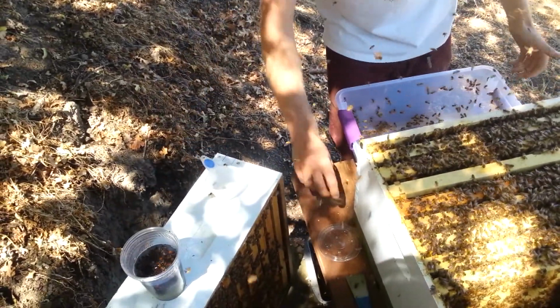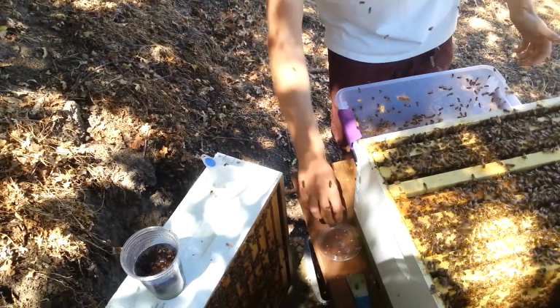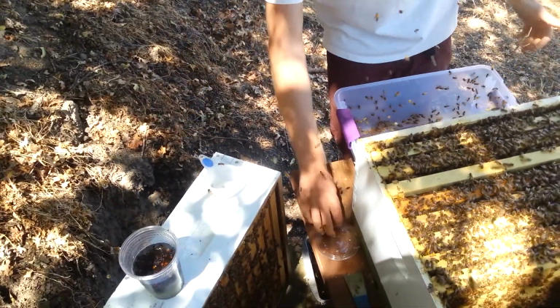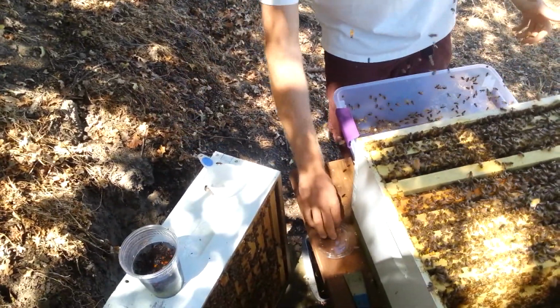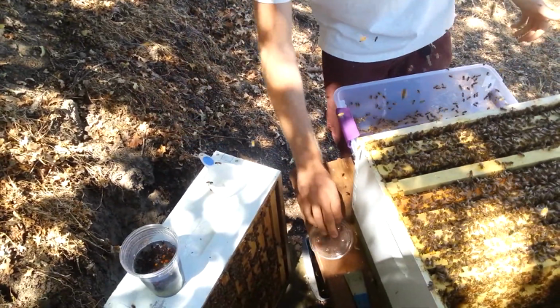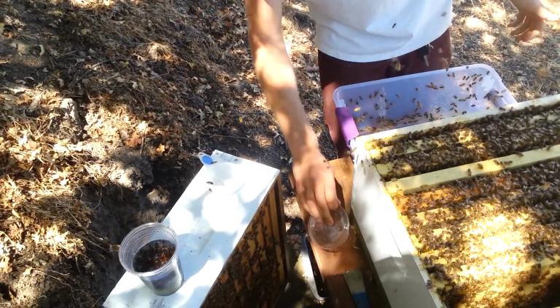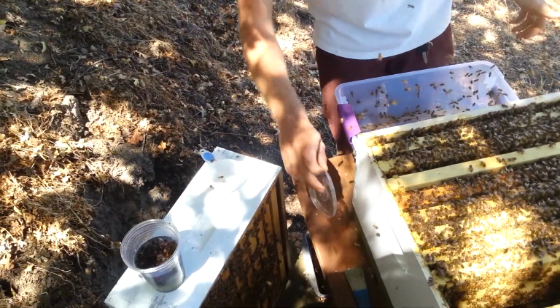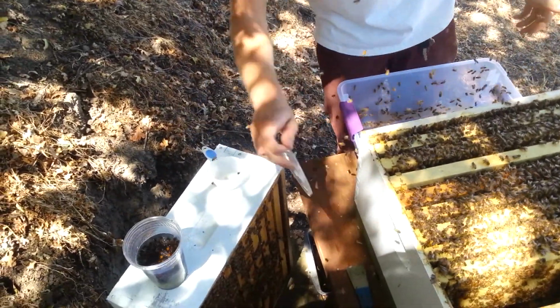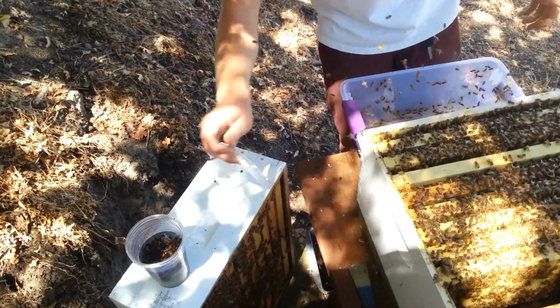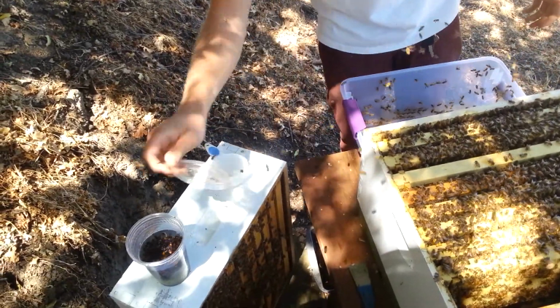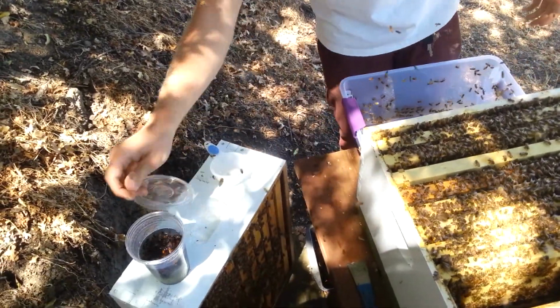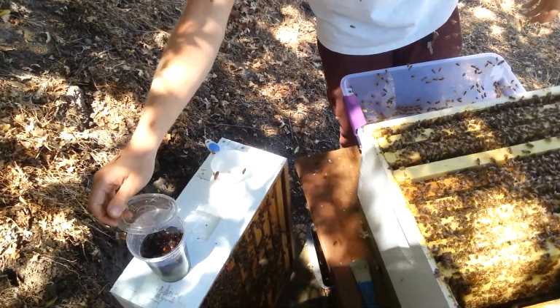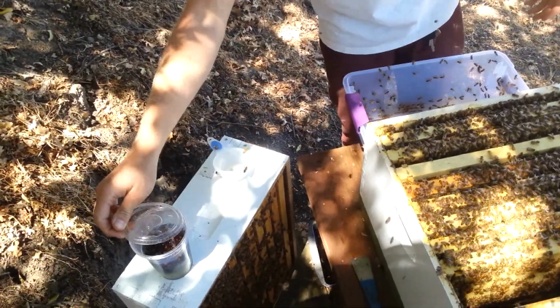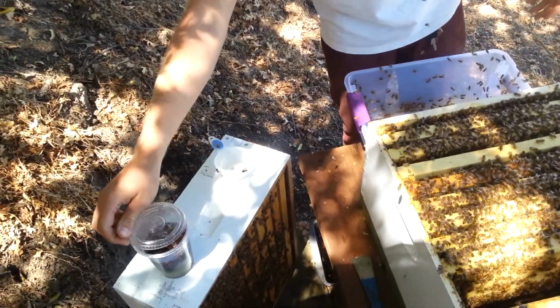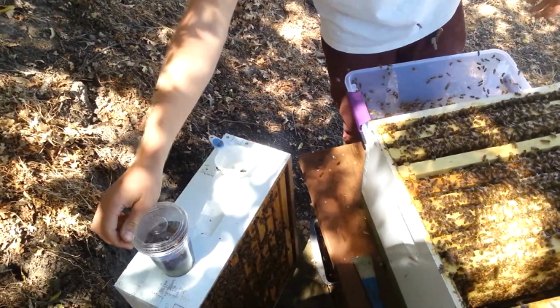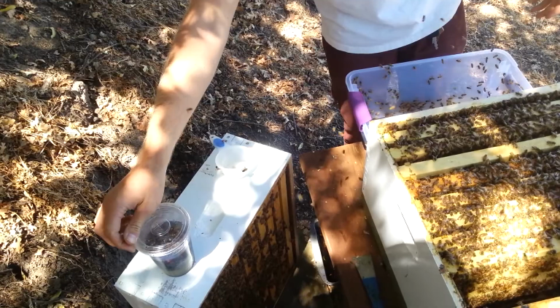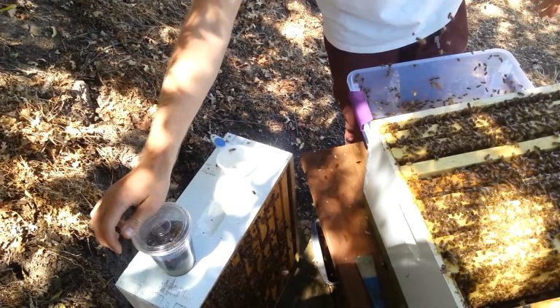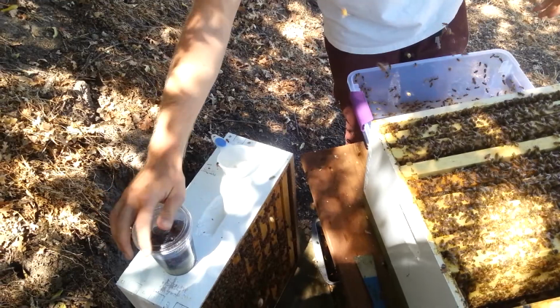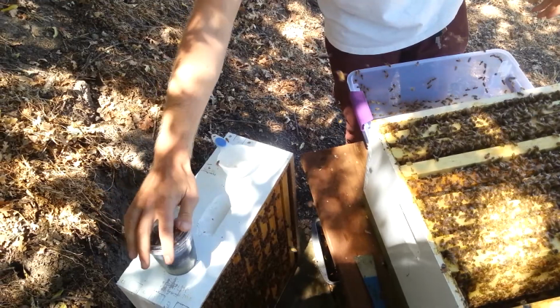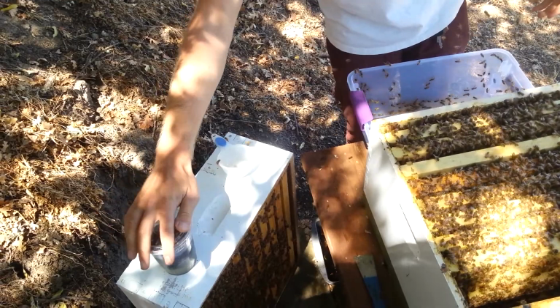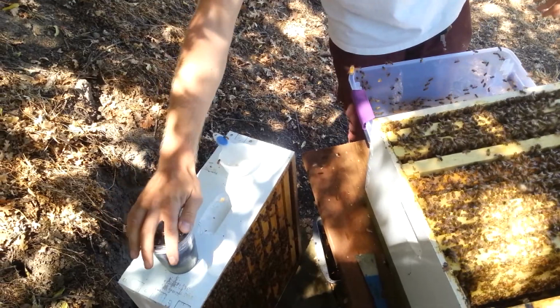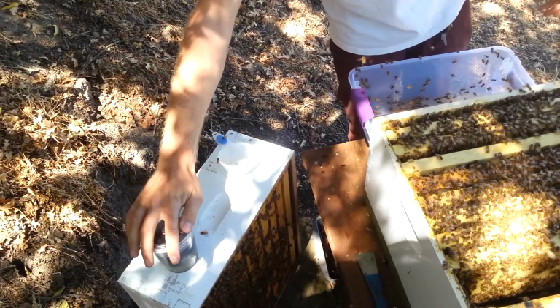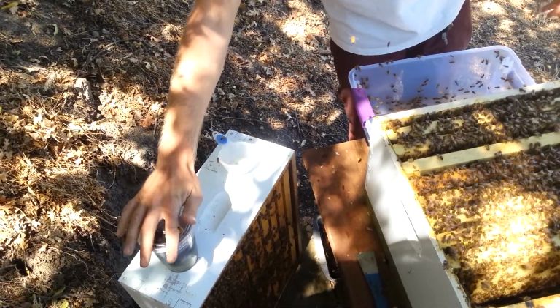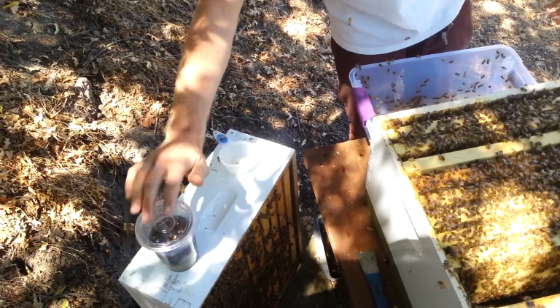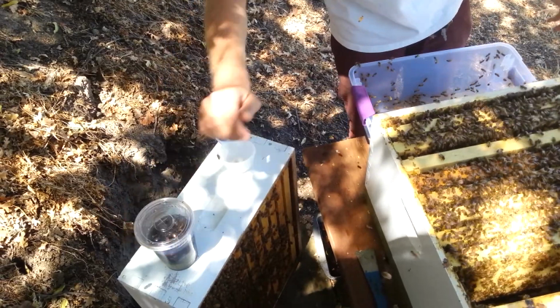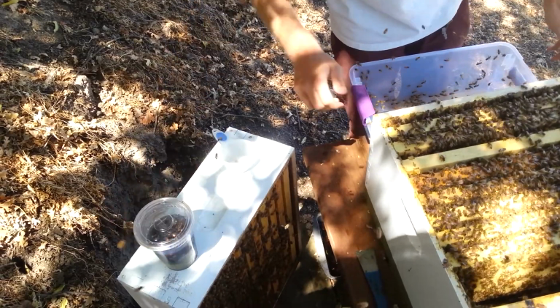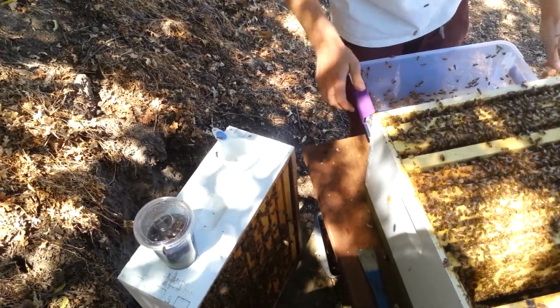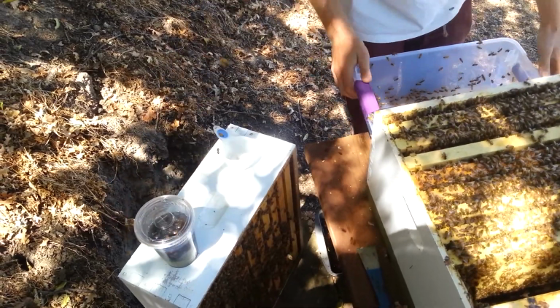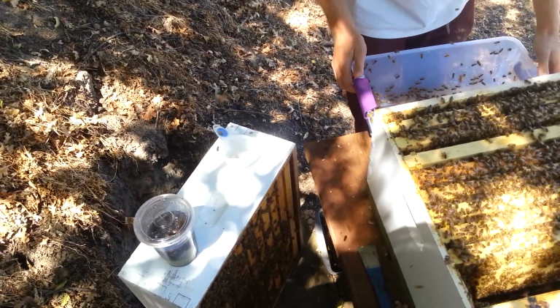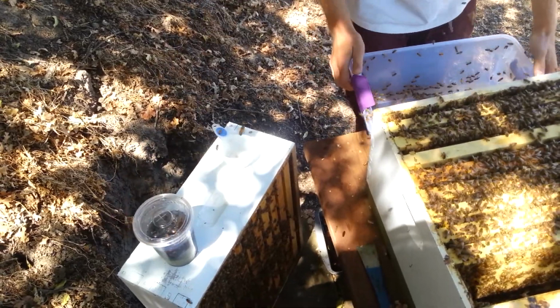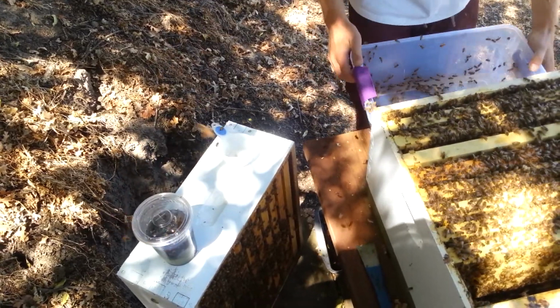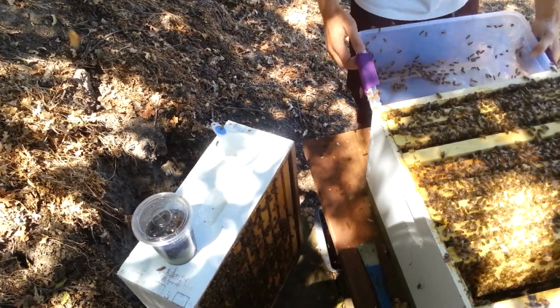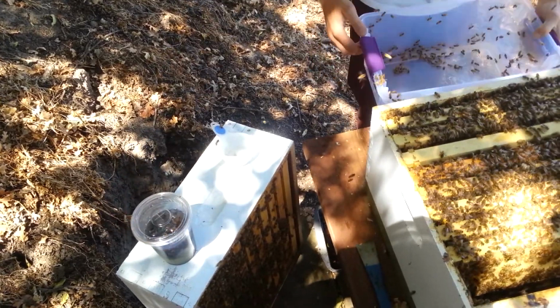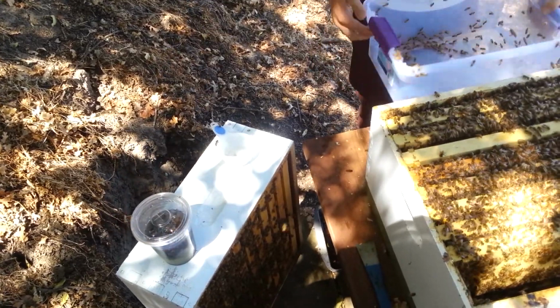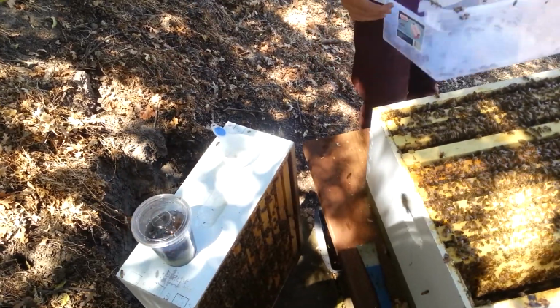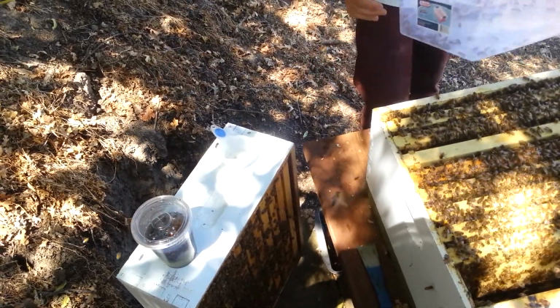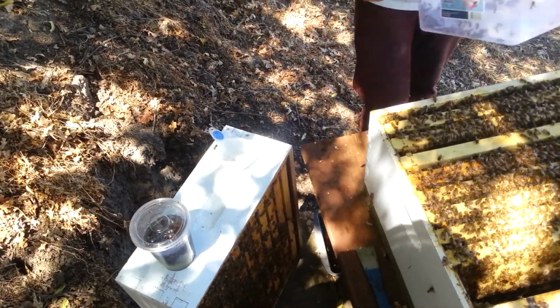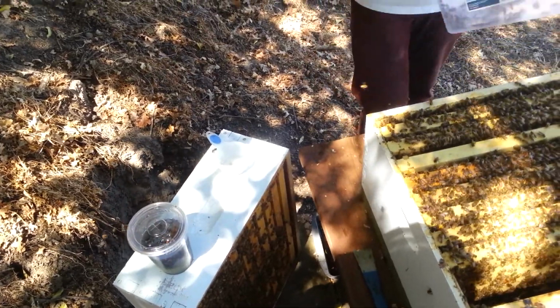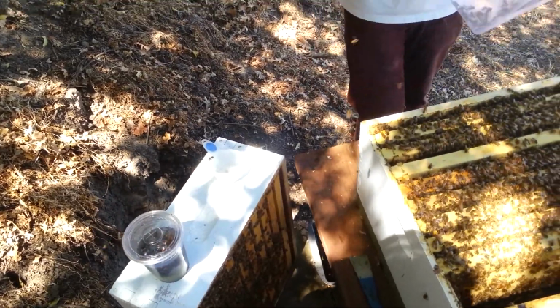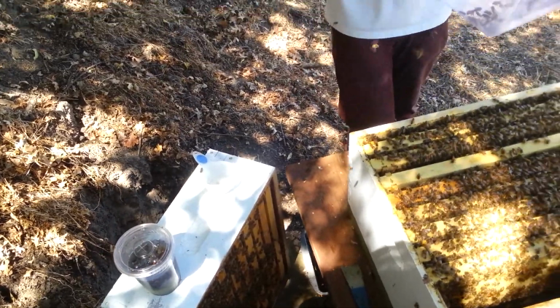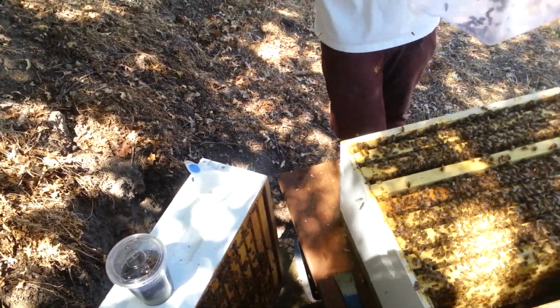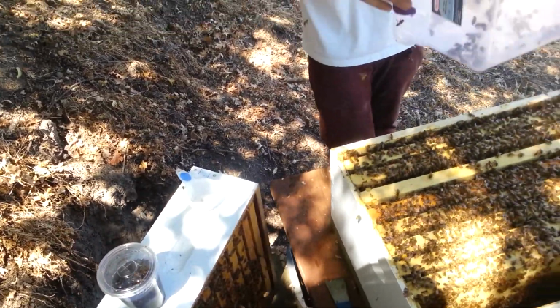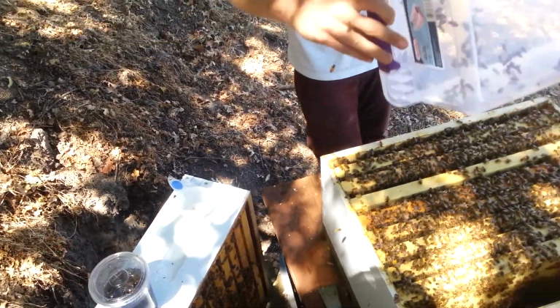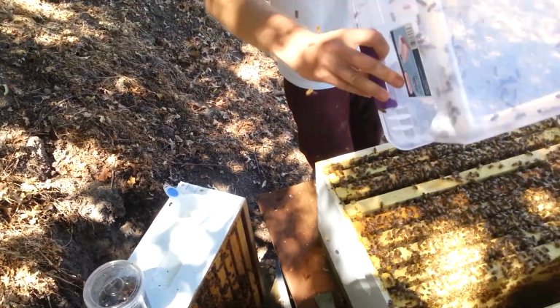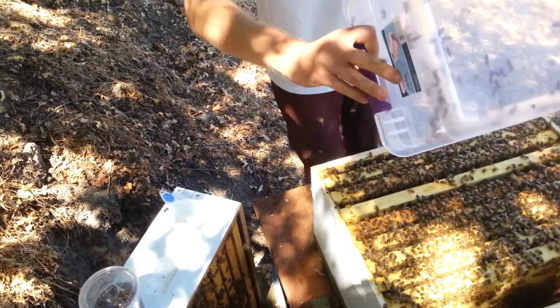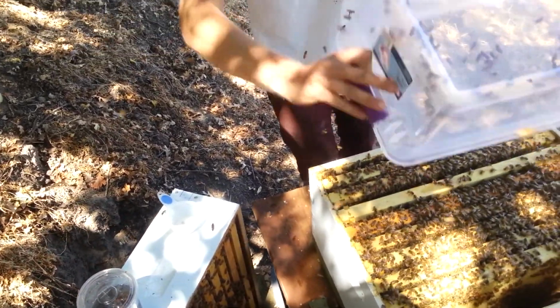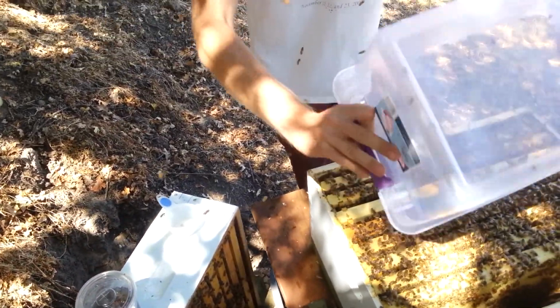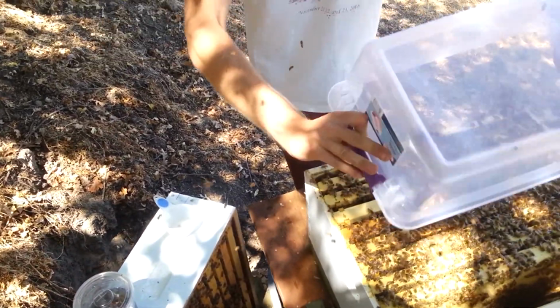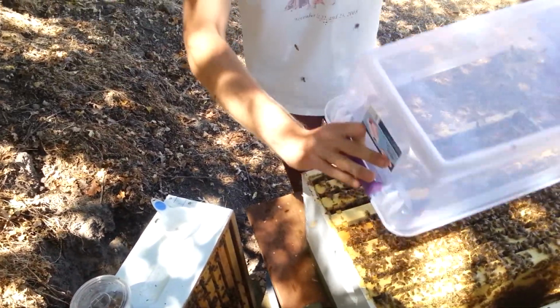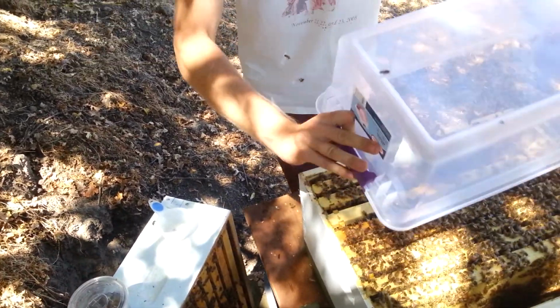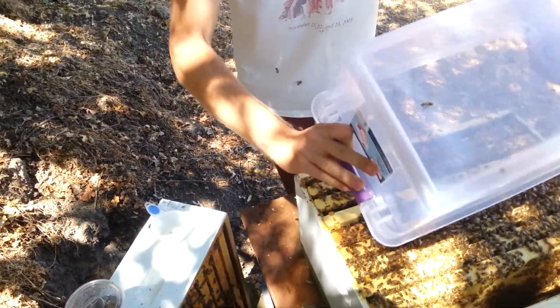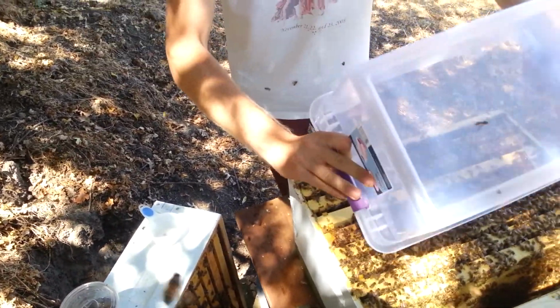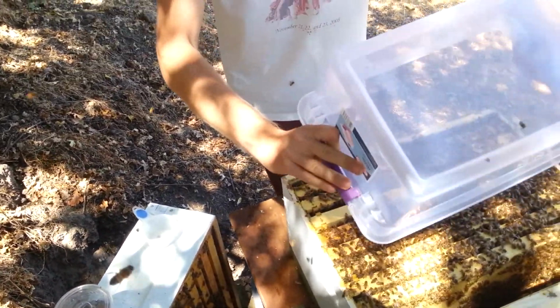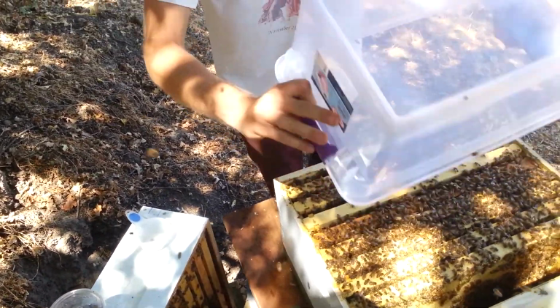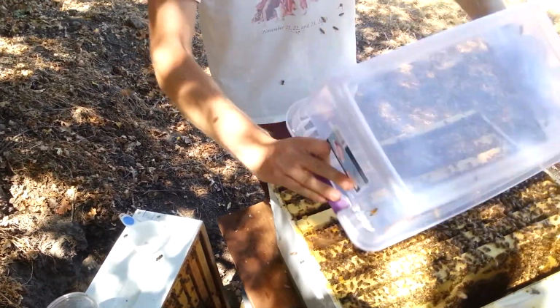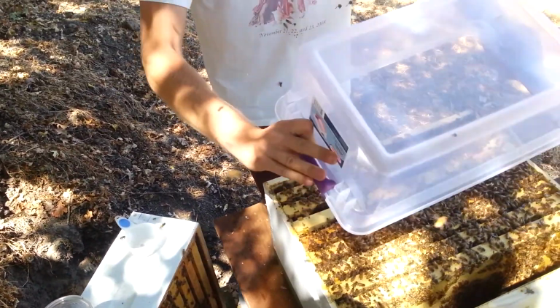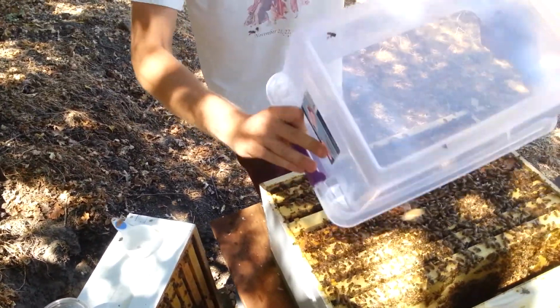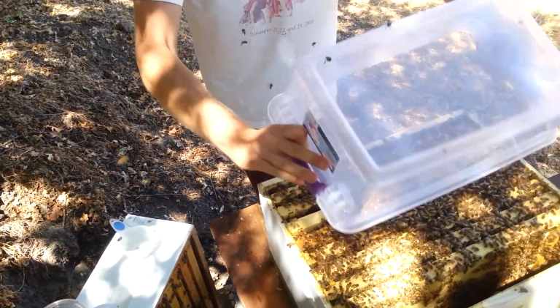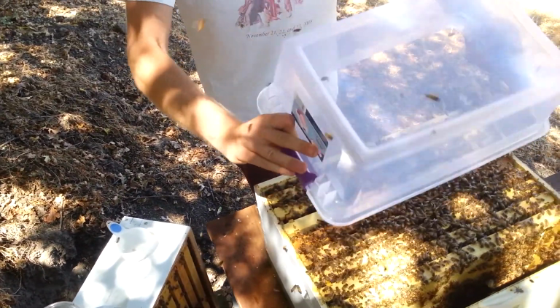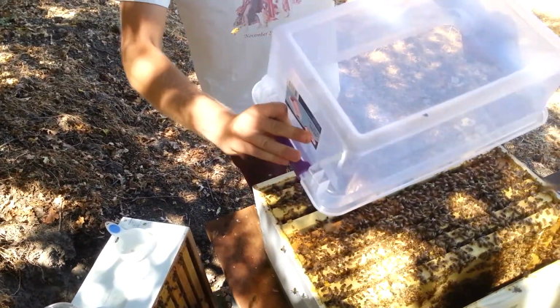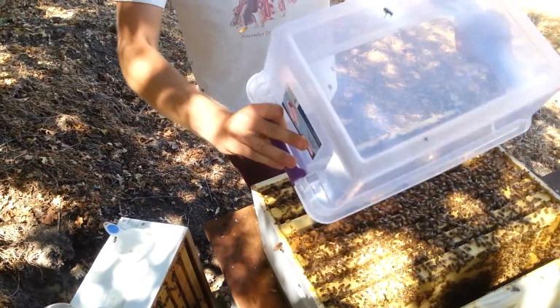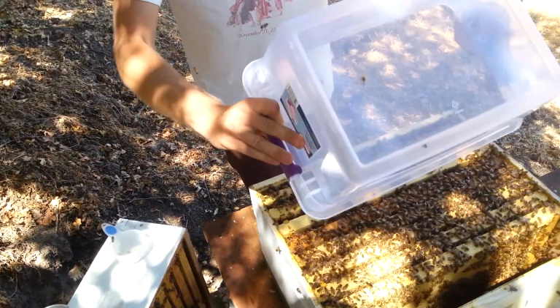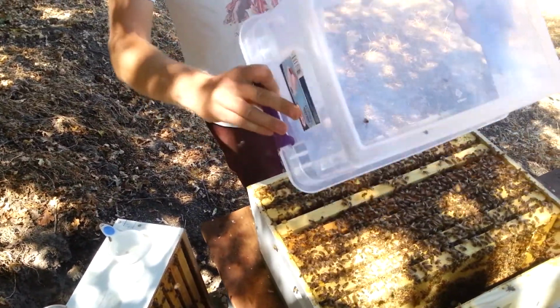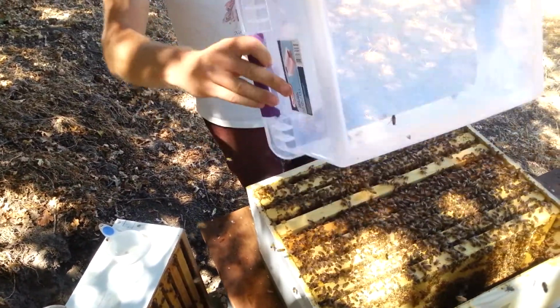I'll put the cap back on, let that sit, and check all these back into the colony.